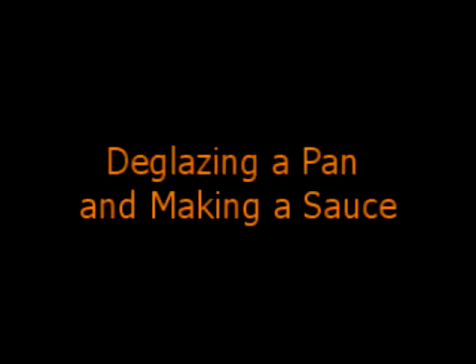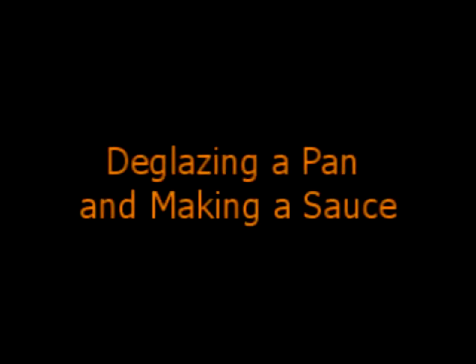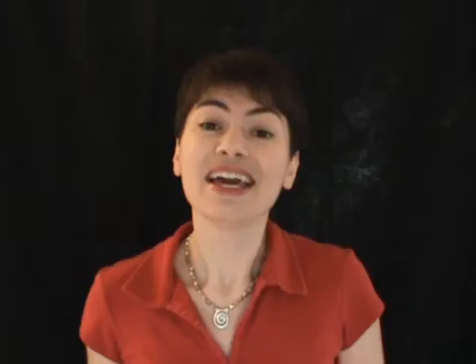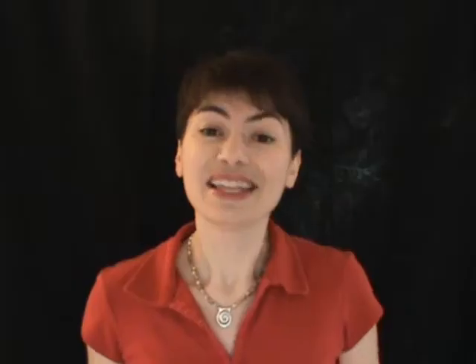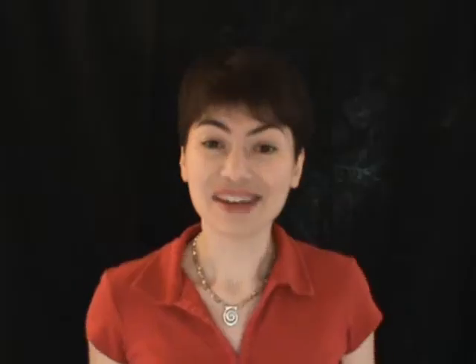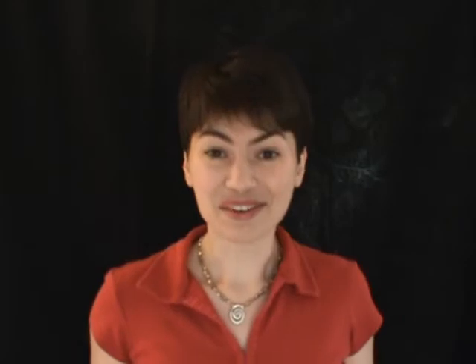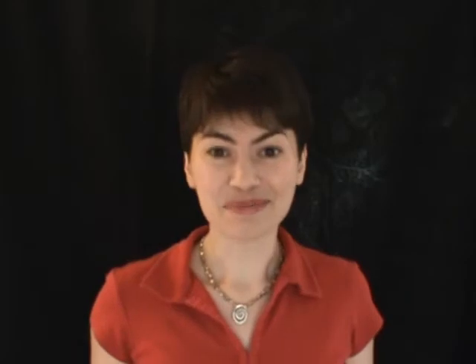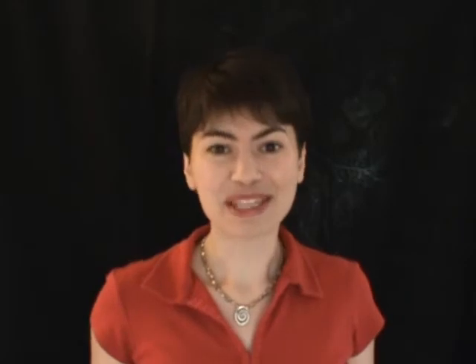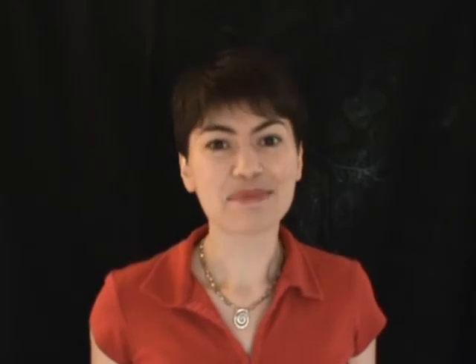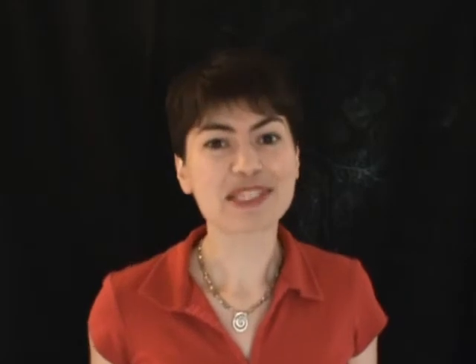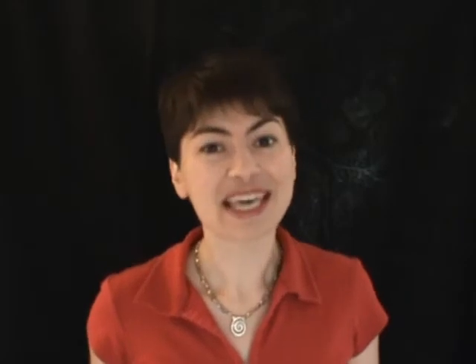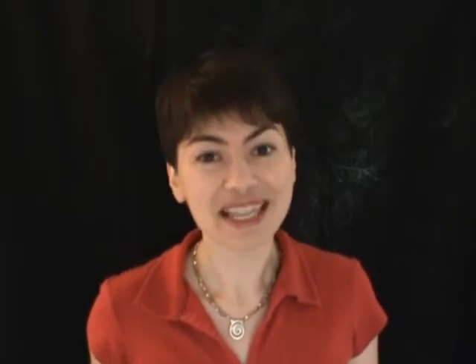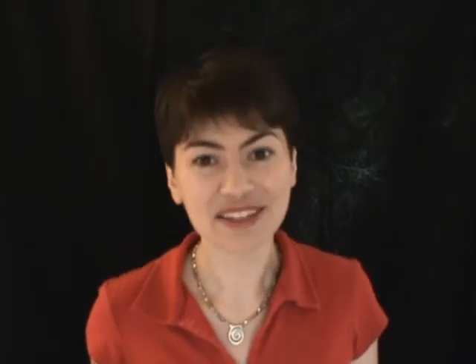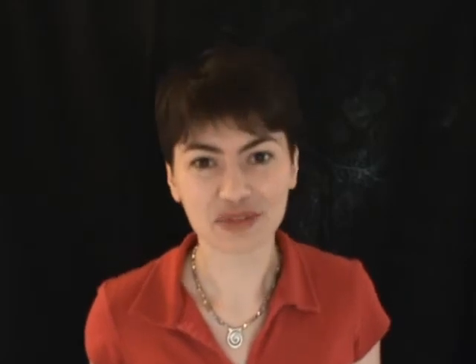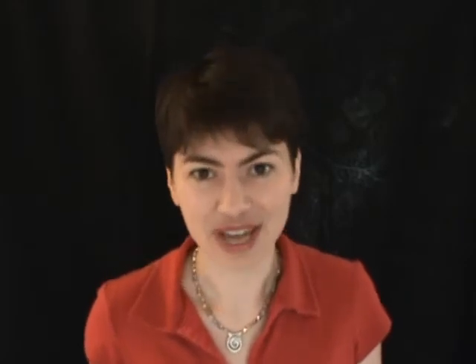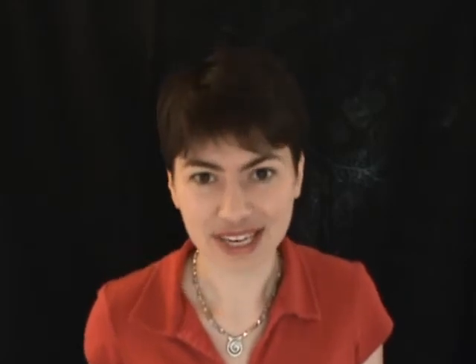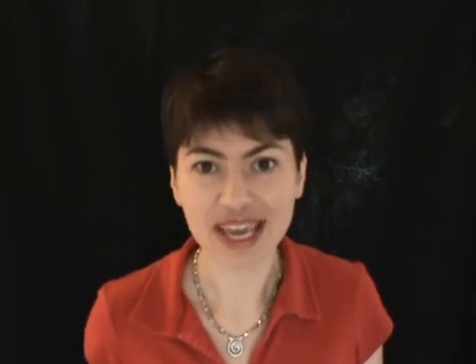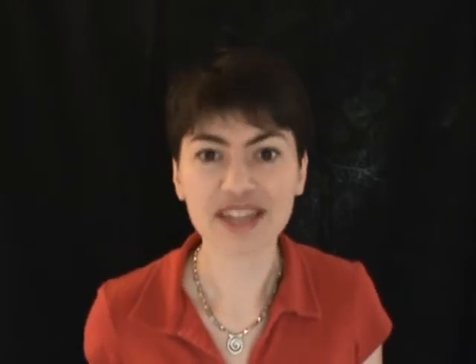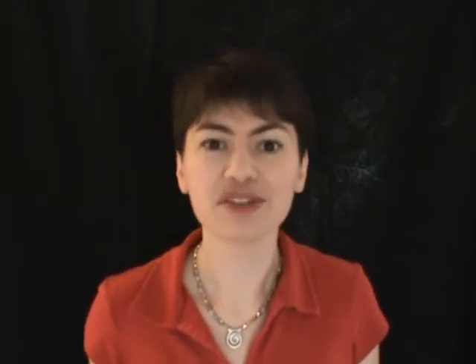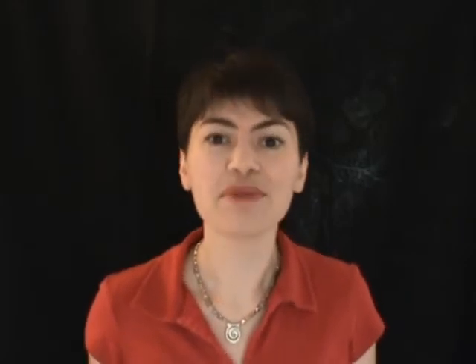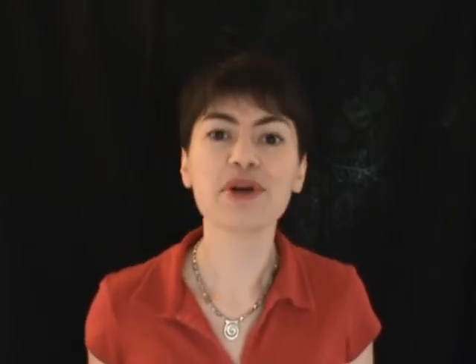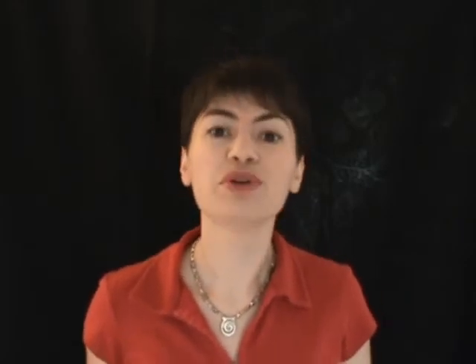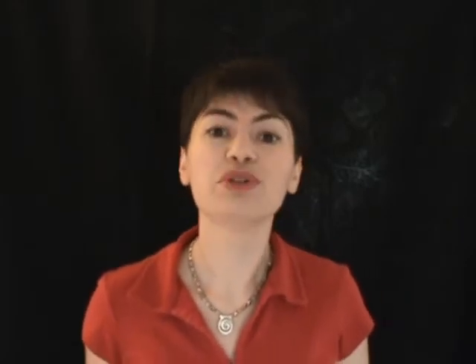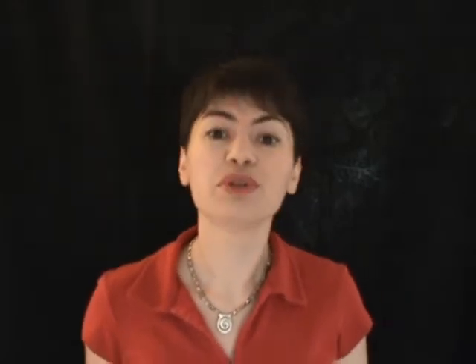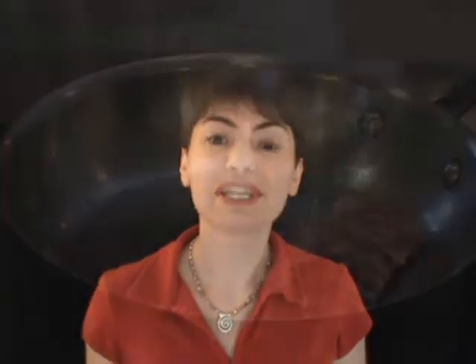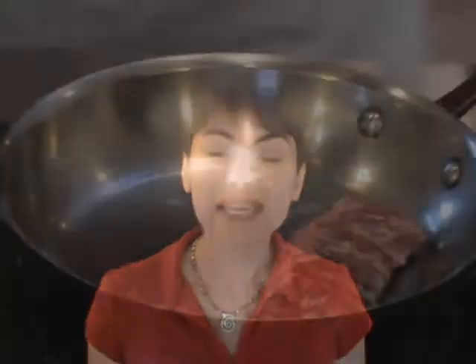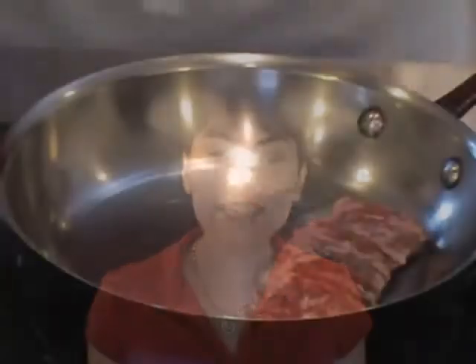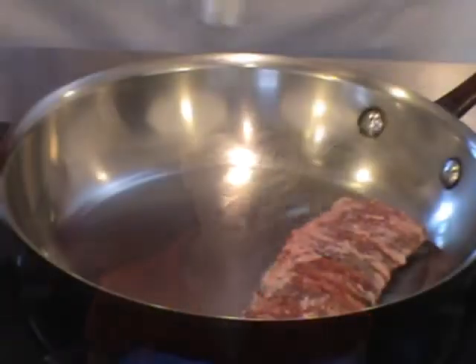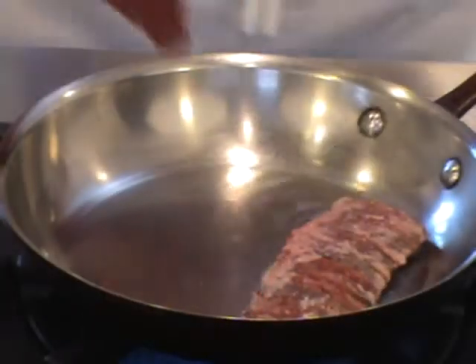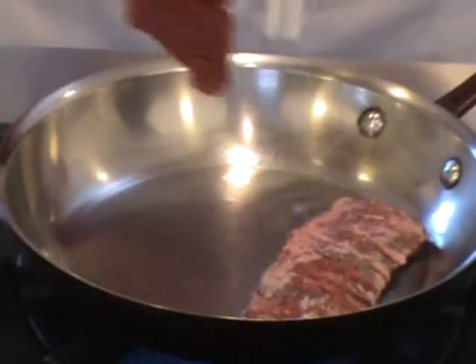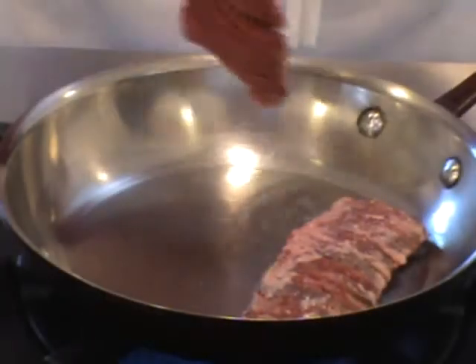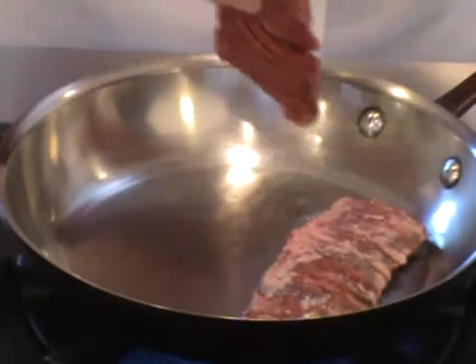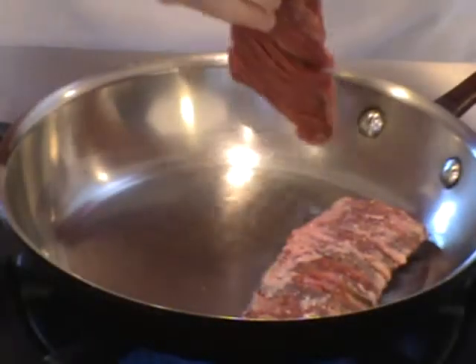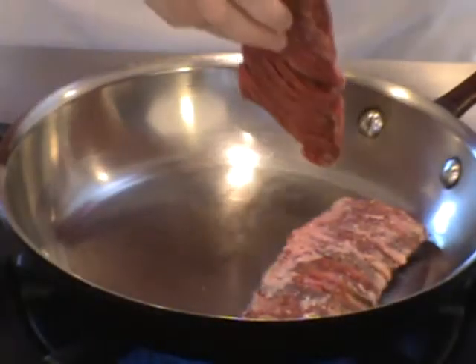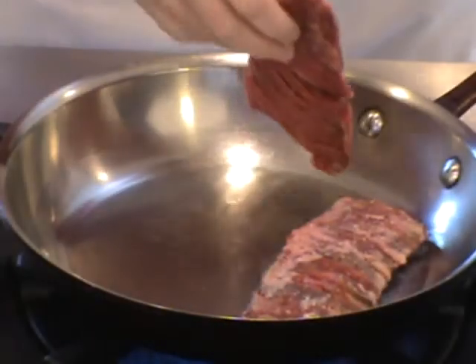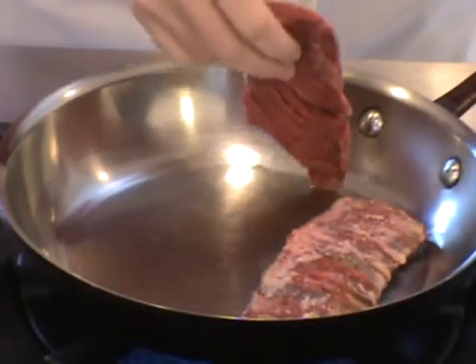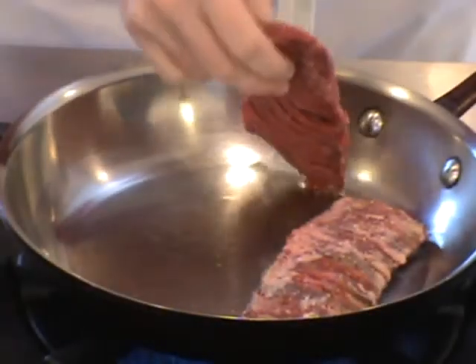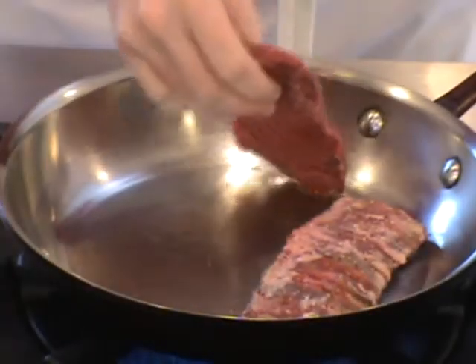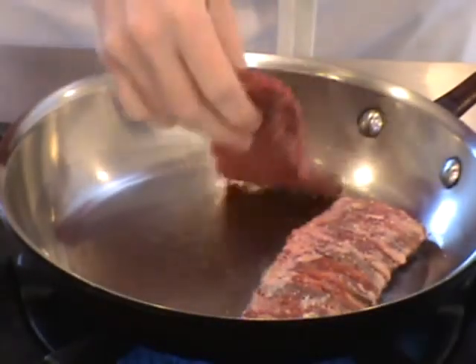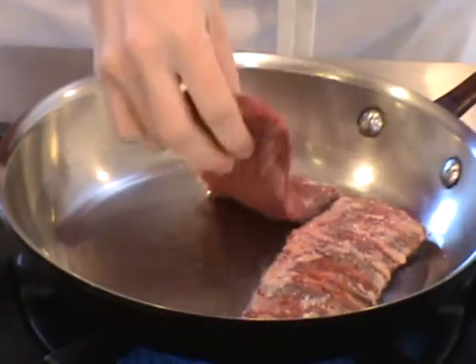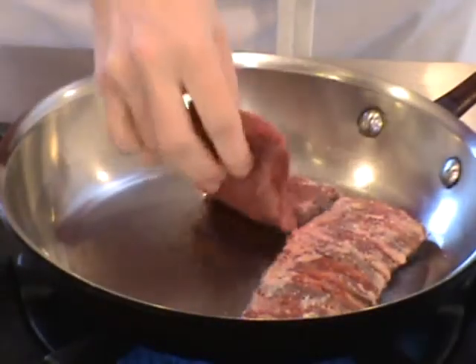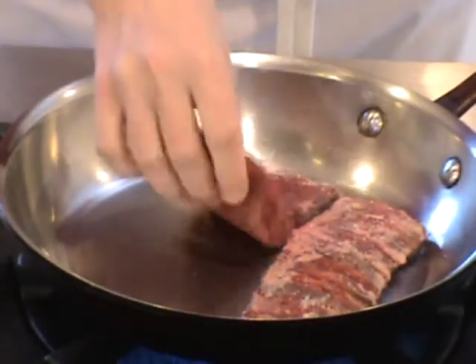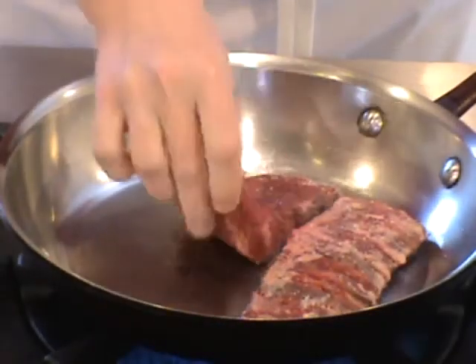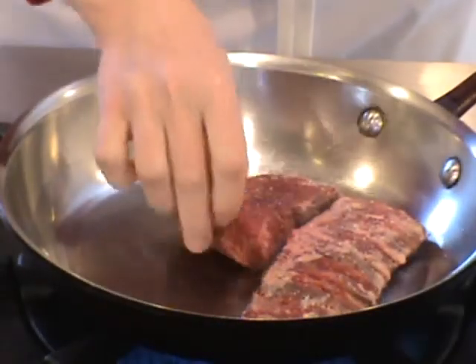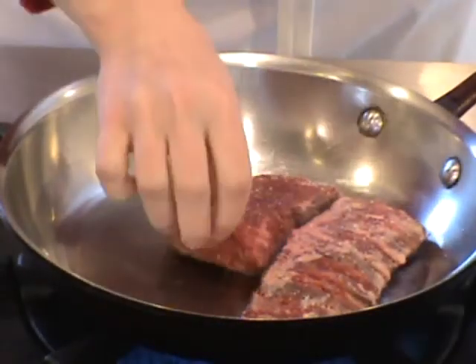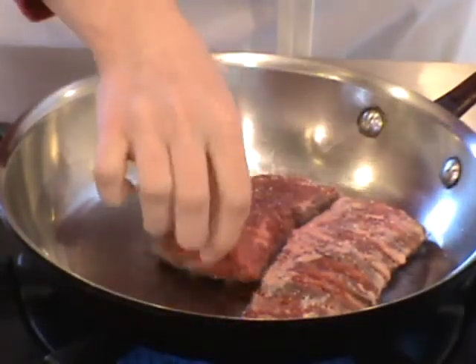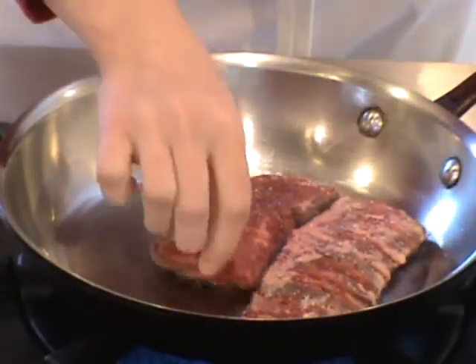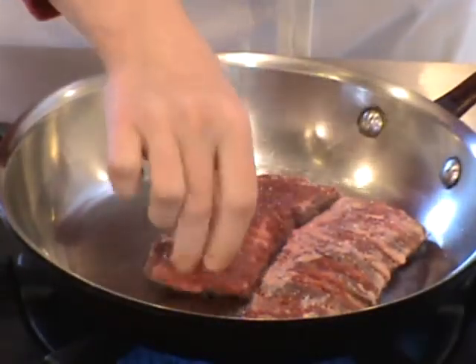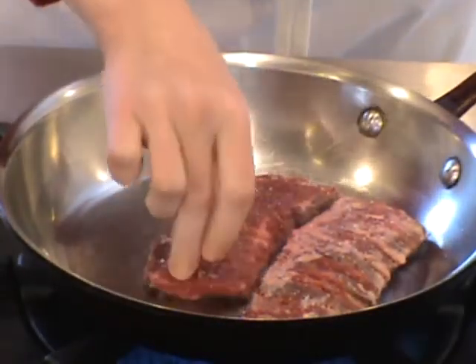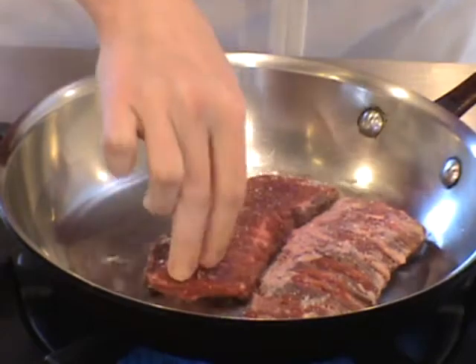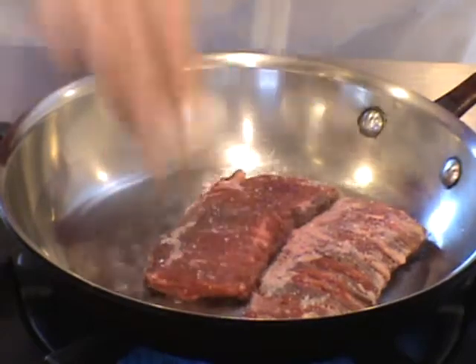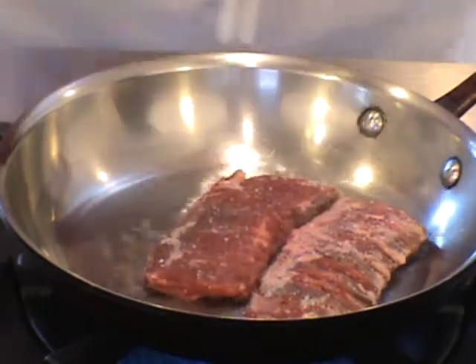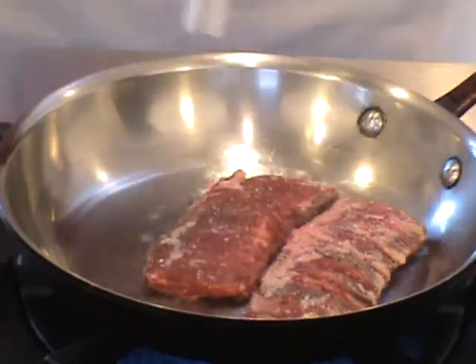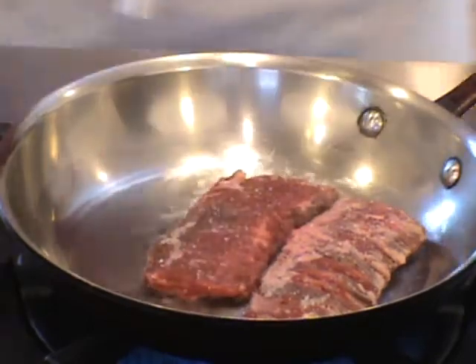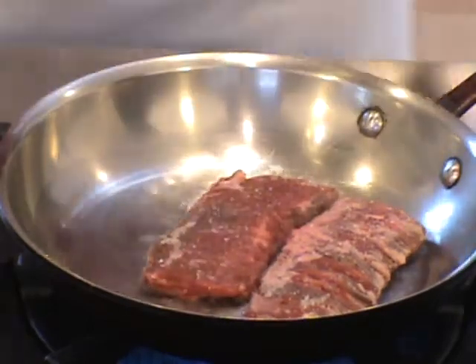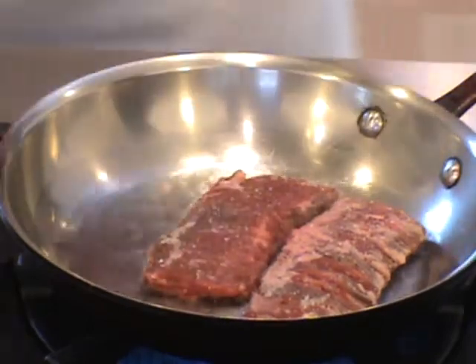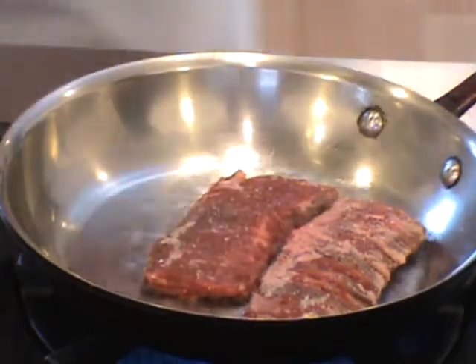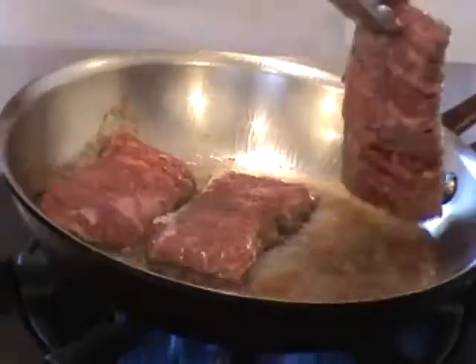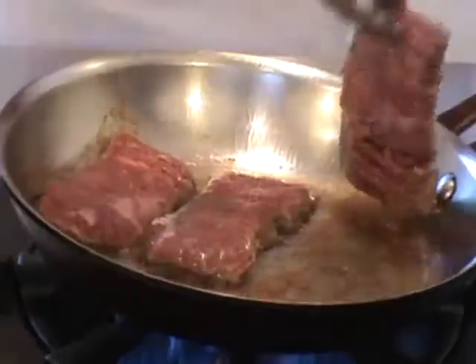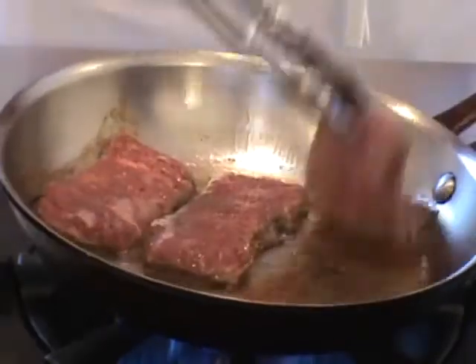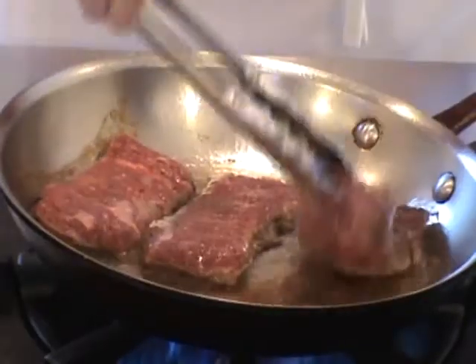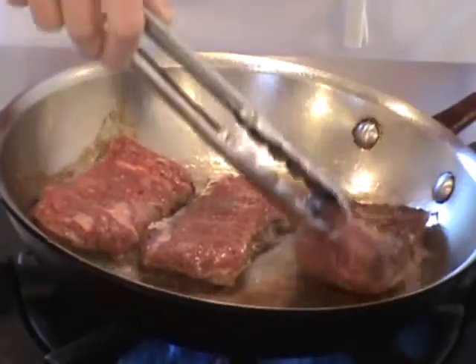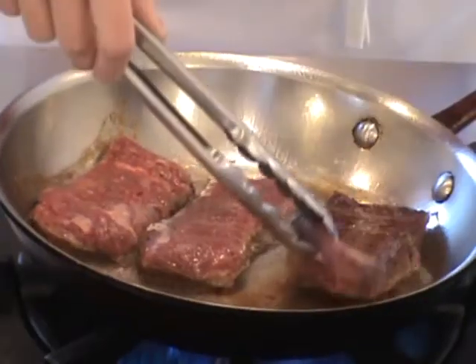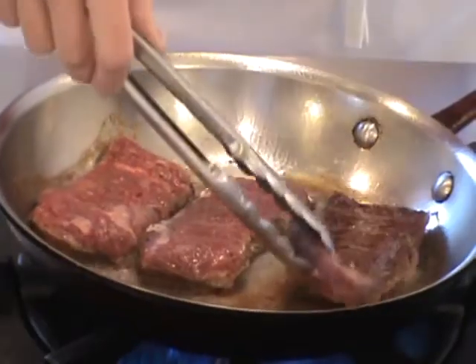Hello! My name is Helen Rani and today we're going to deglaze a pan after searing steak and make a simple but fabulous pan sauce.